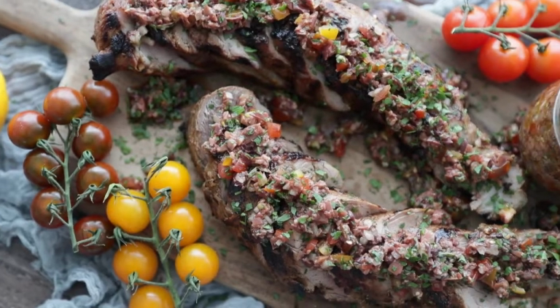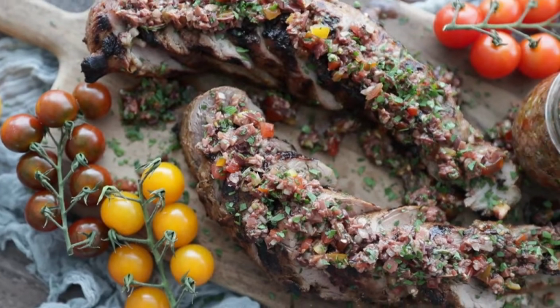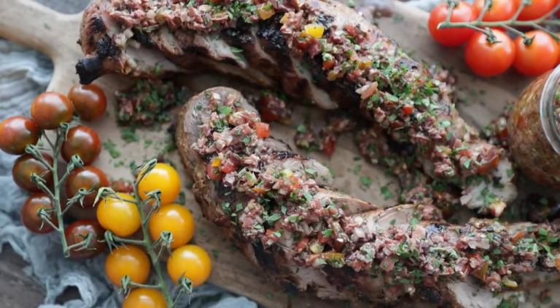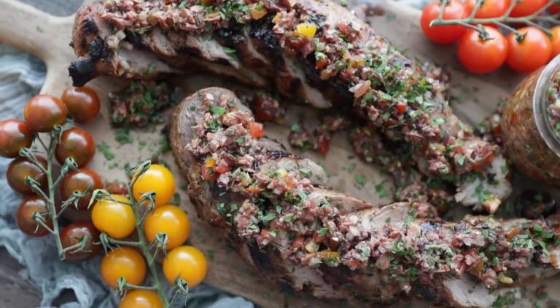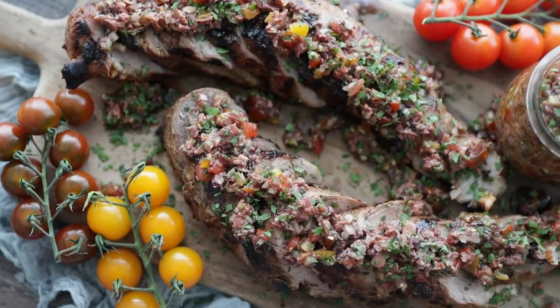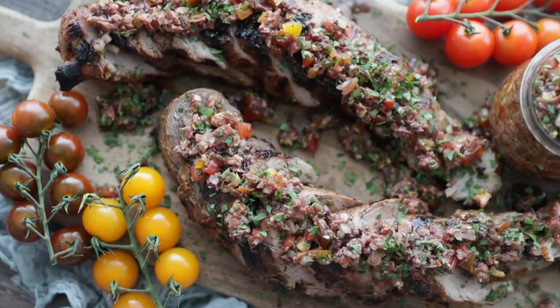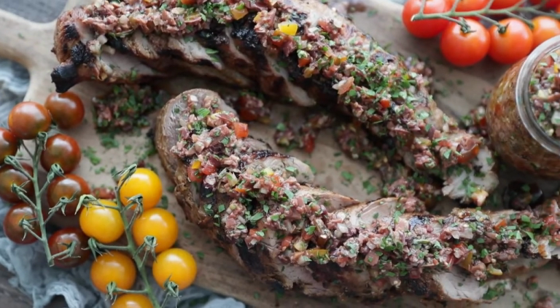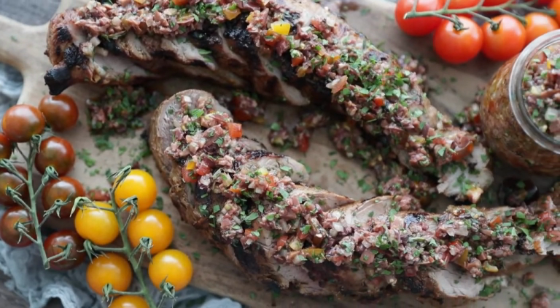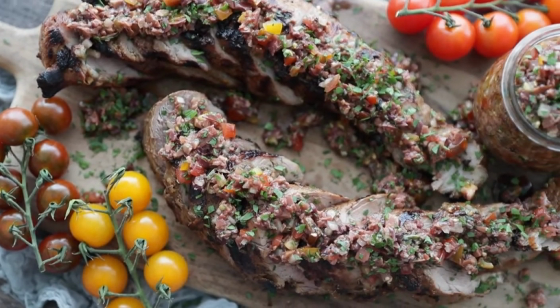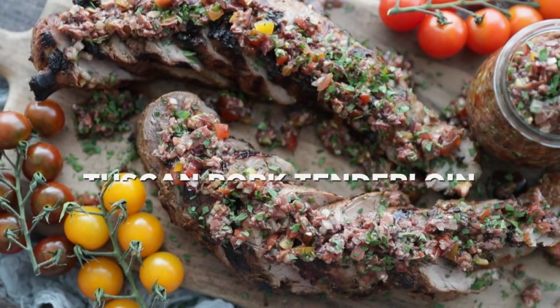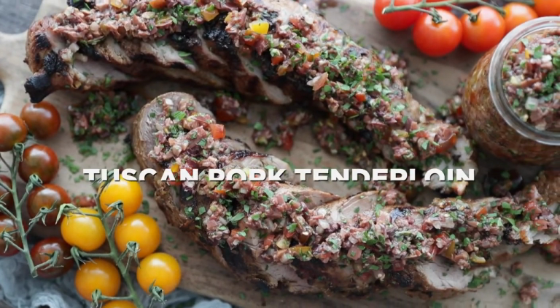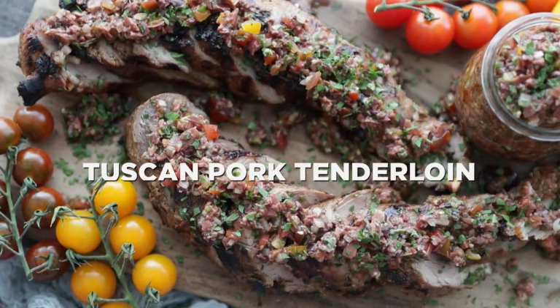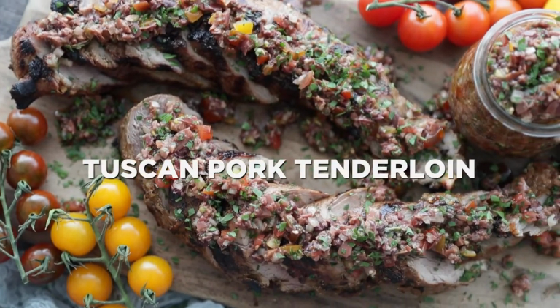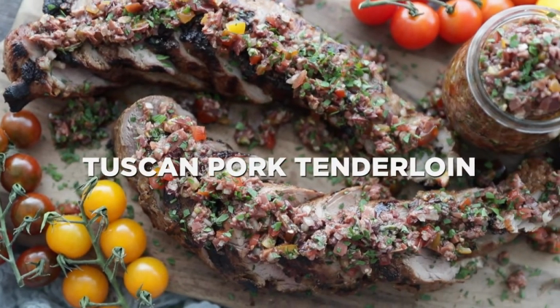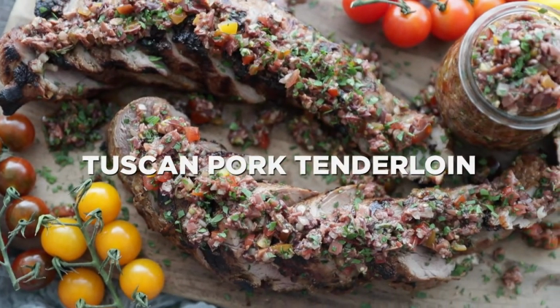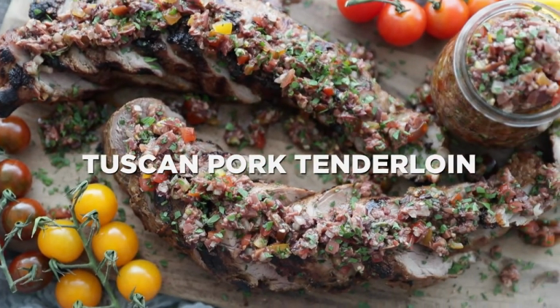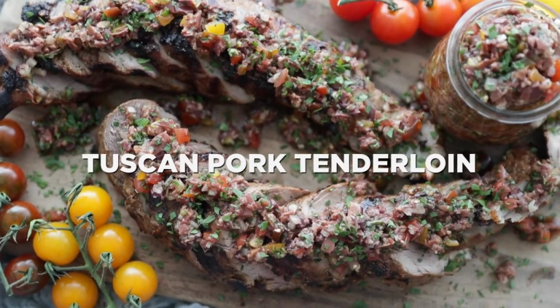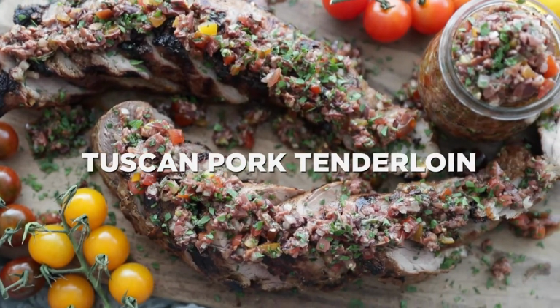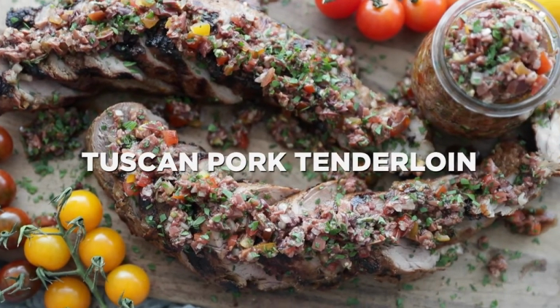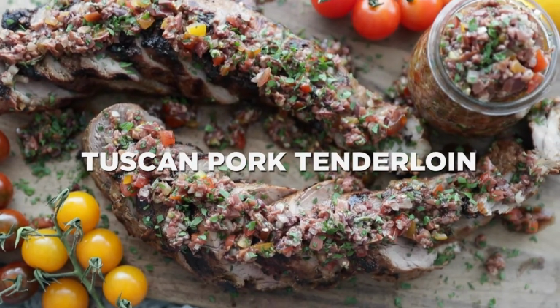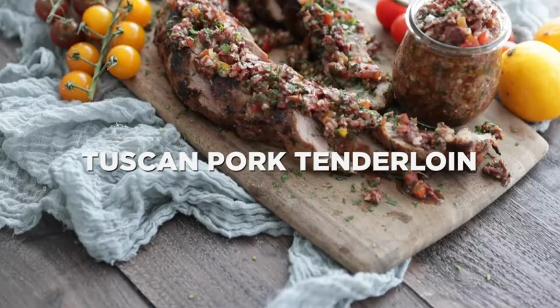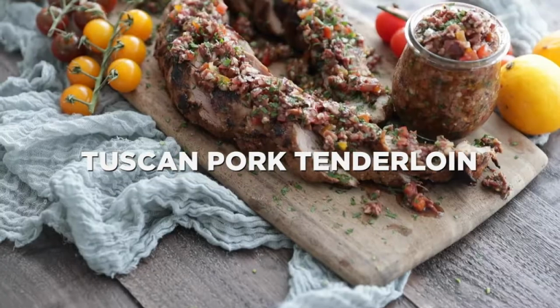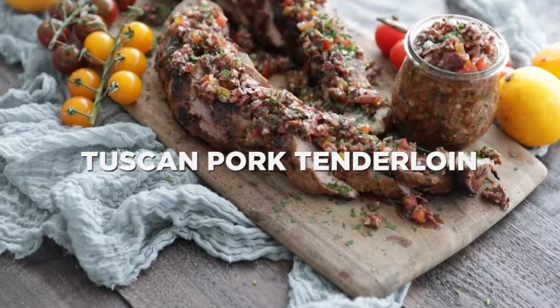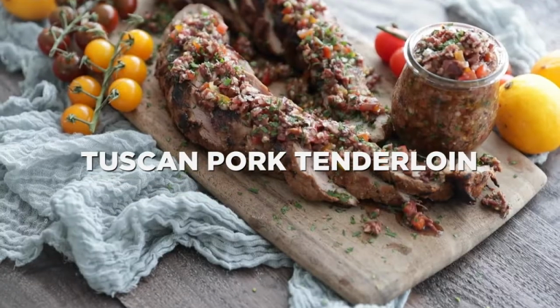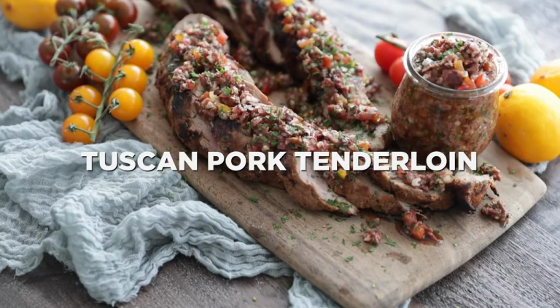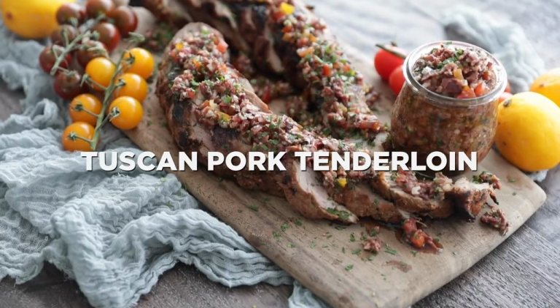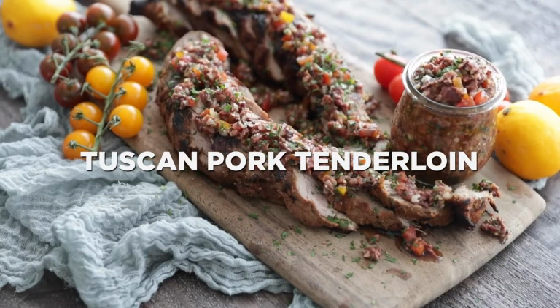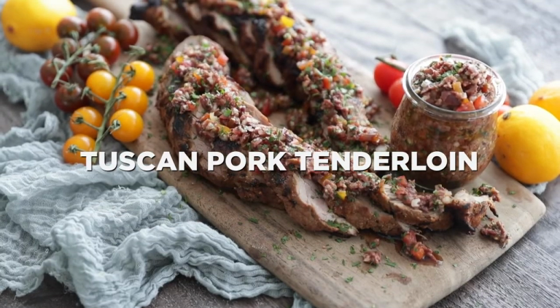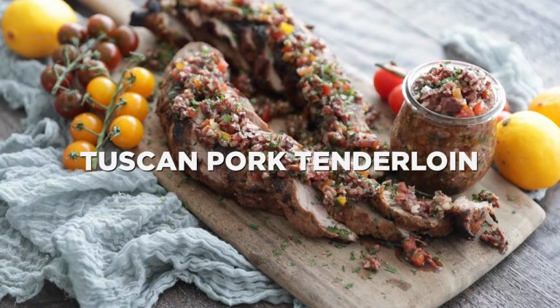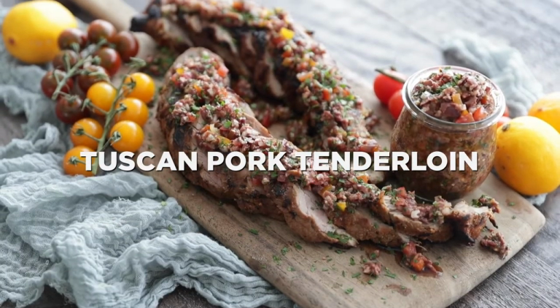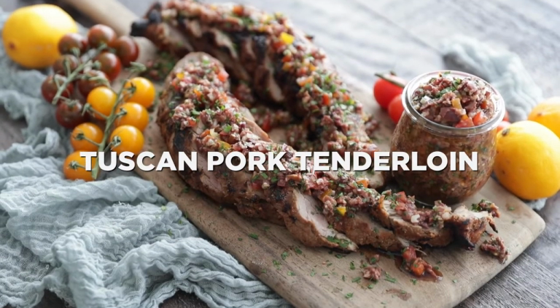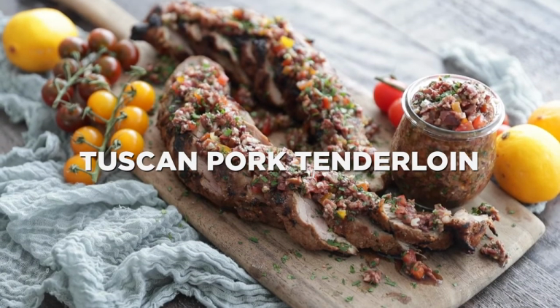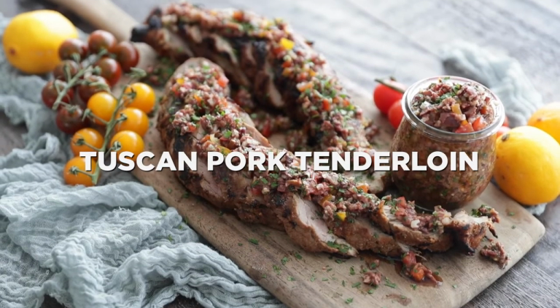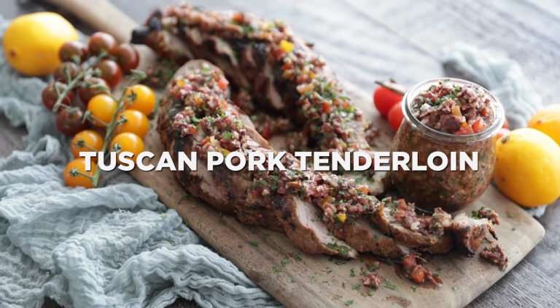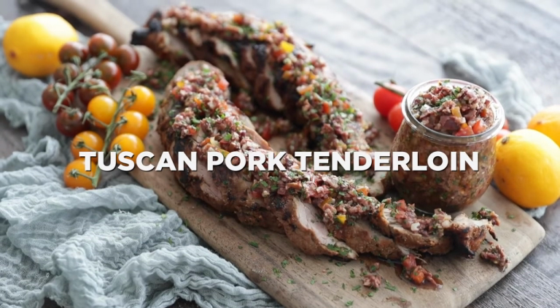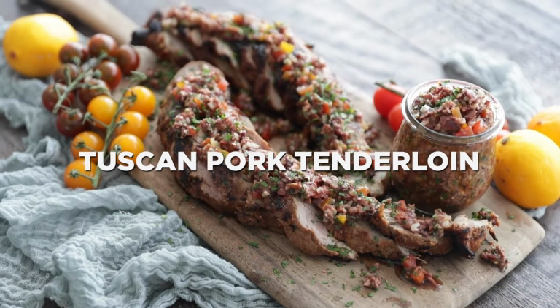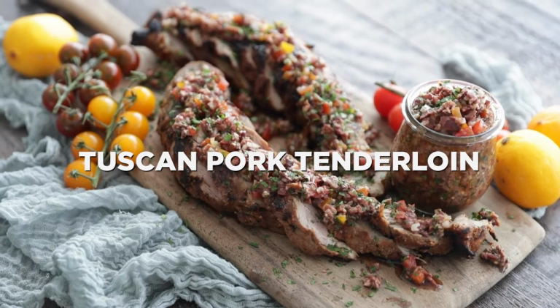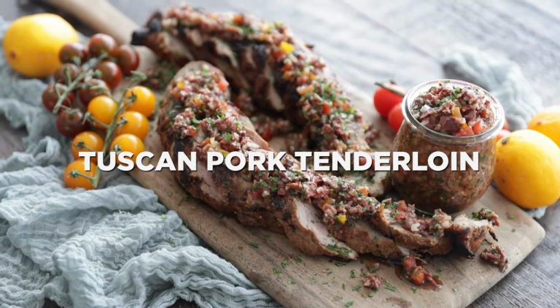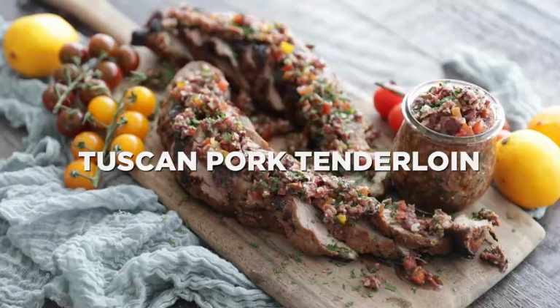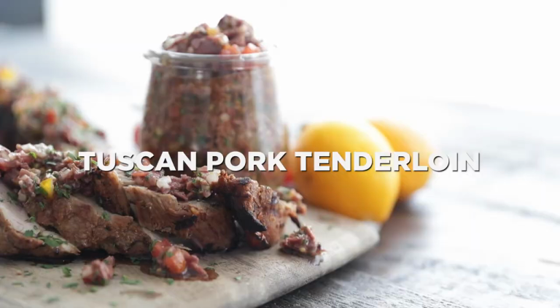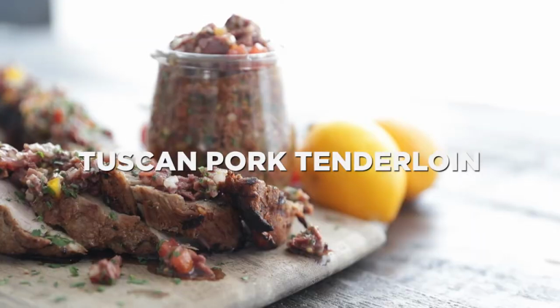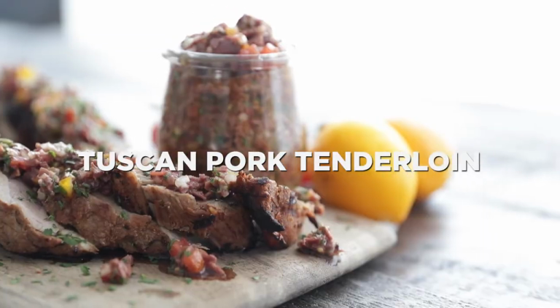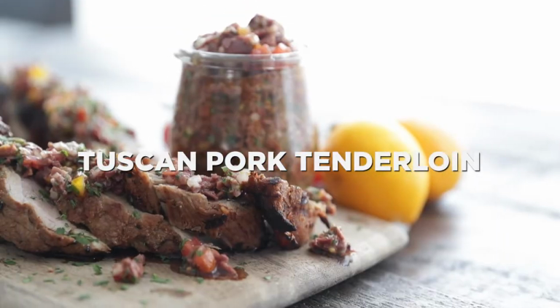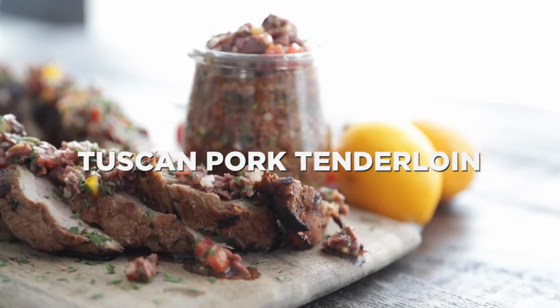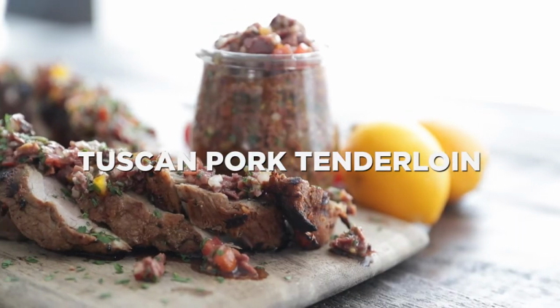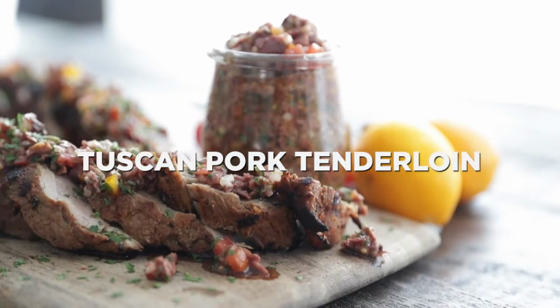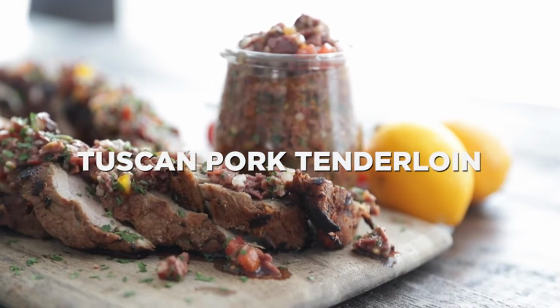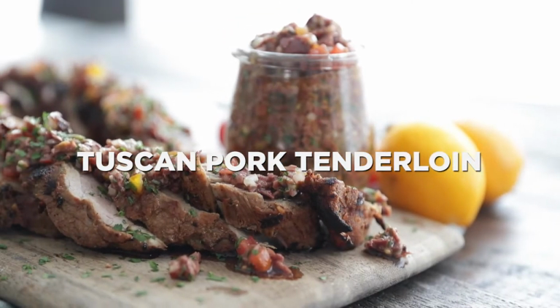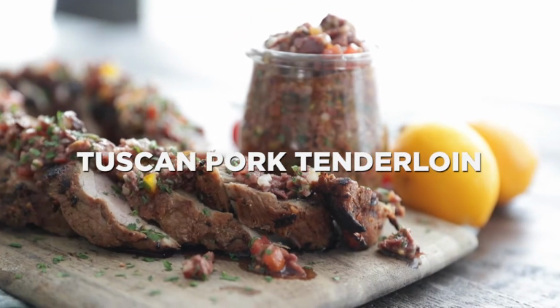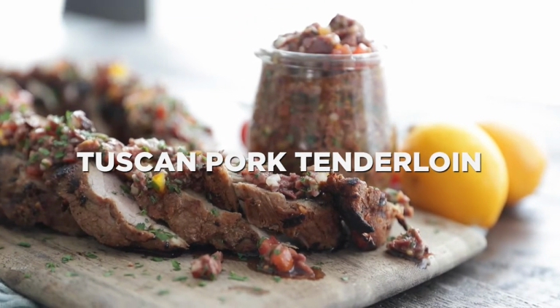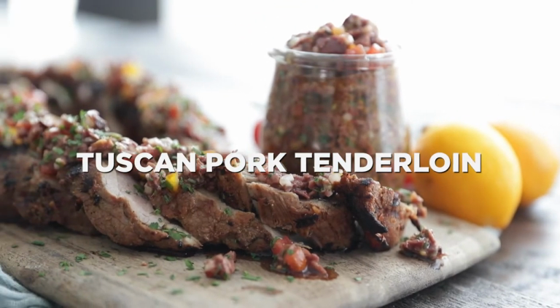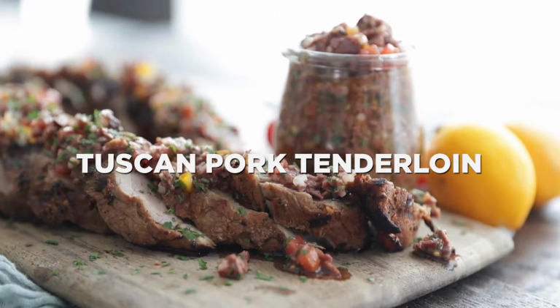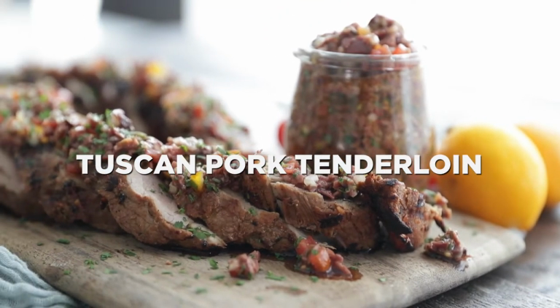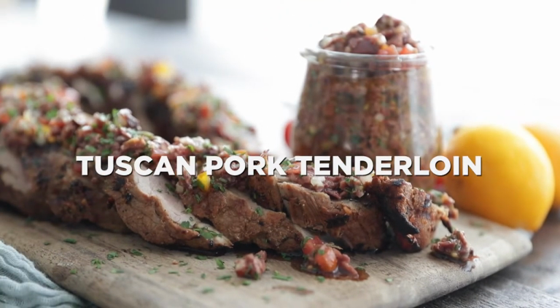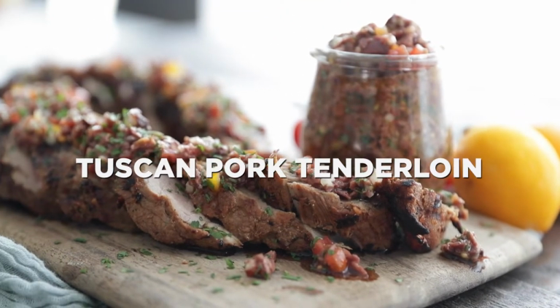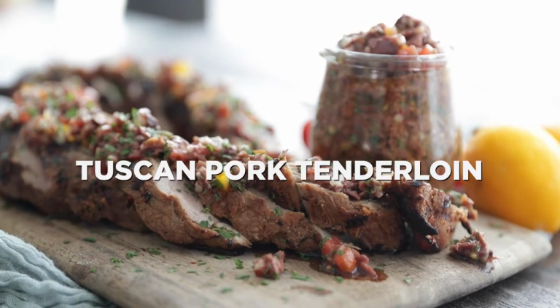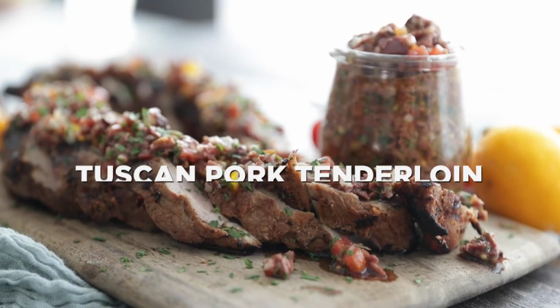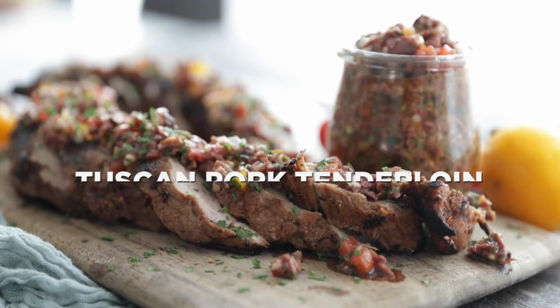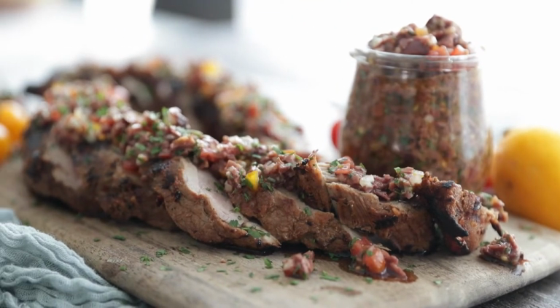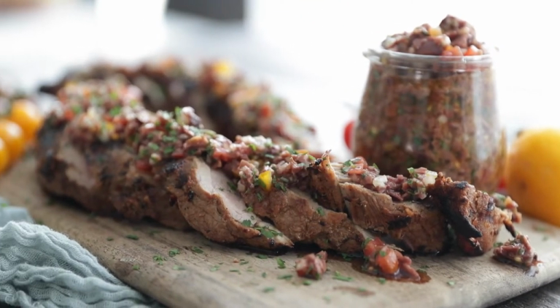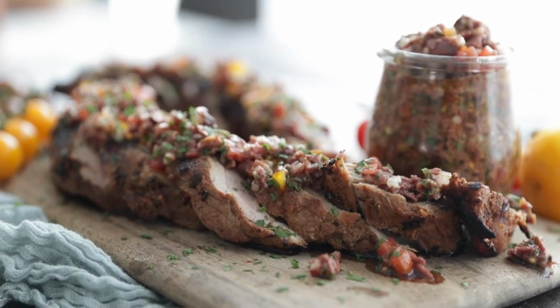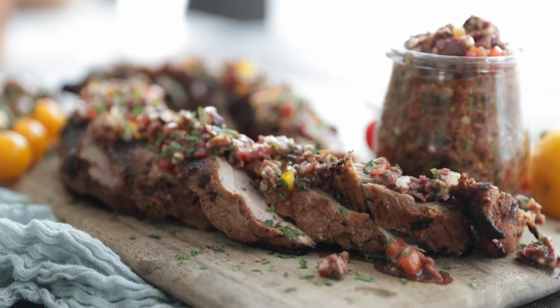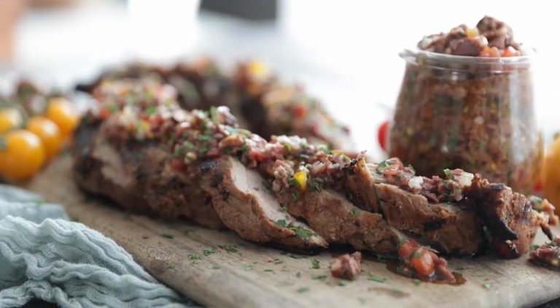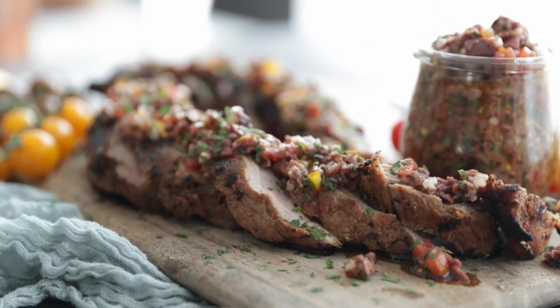Hey, thanks so much for stopping by. Chef Billy Parisi here with Heinen's, and I'm gonna show you how to grill up a tasty Tuscan pork tenderloin recipe.